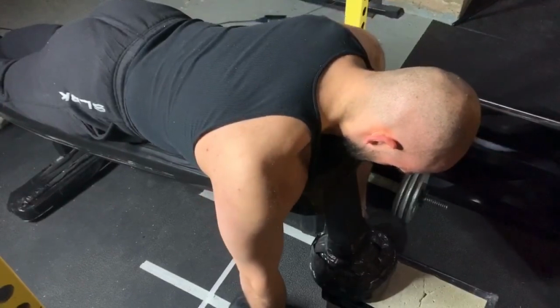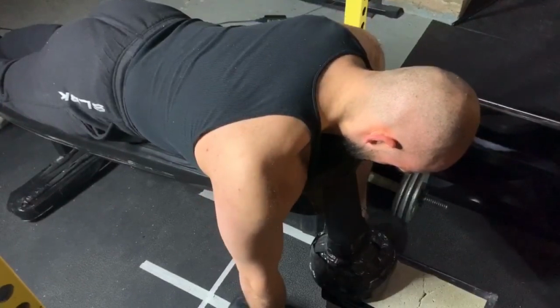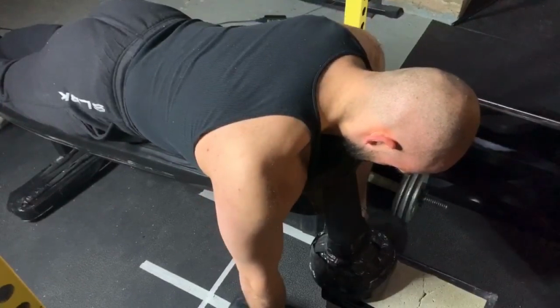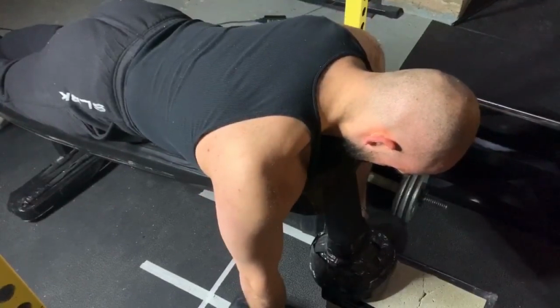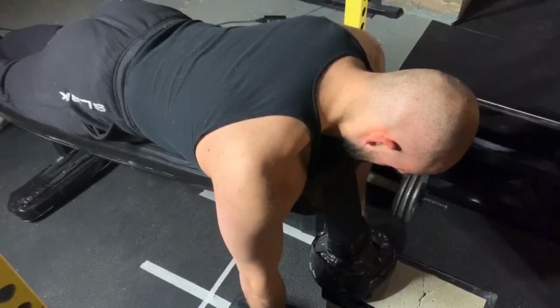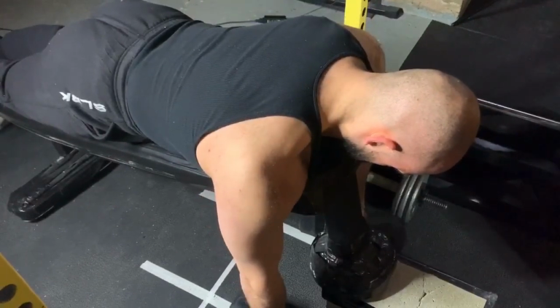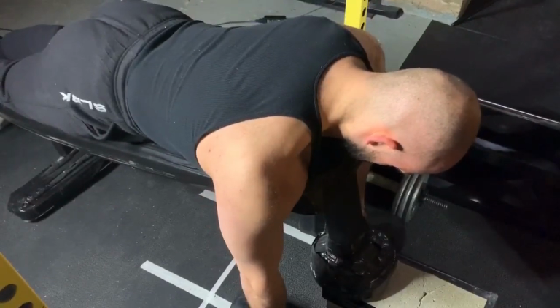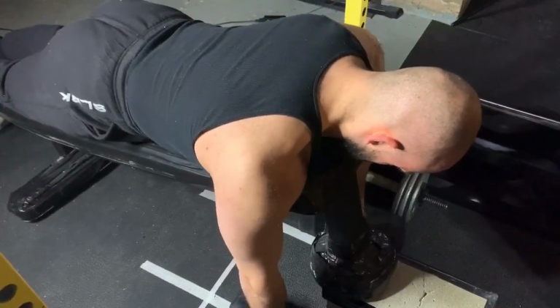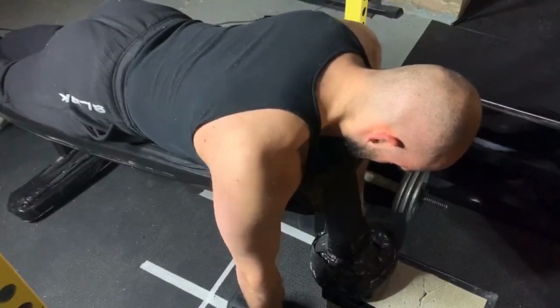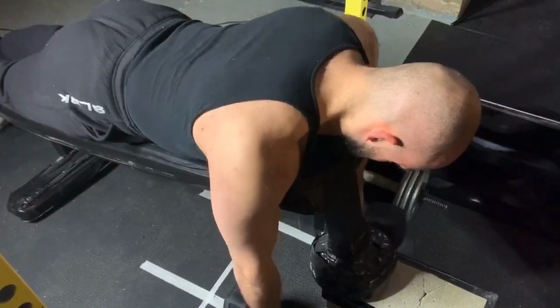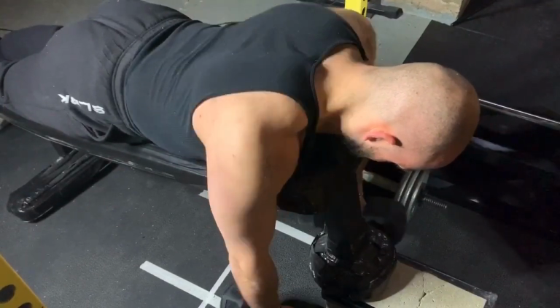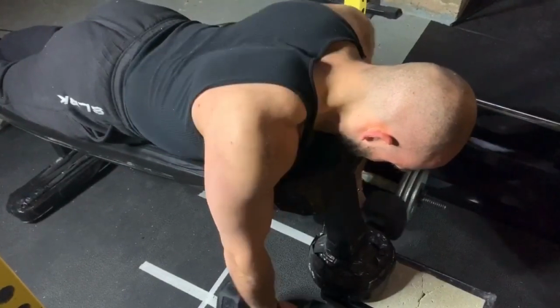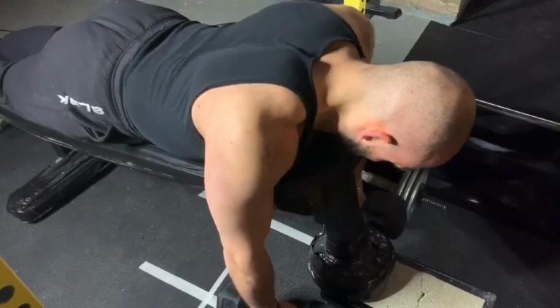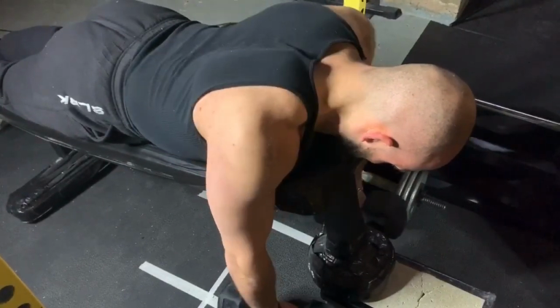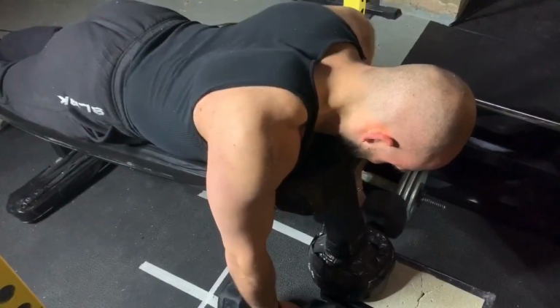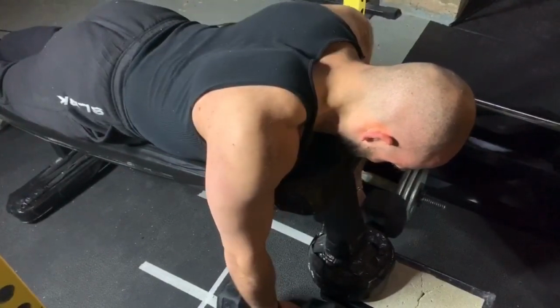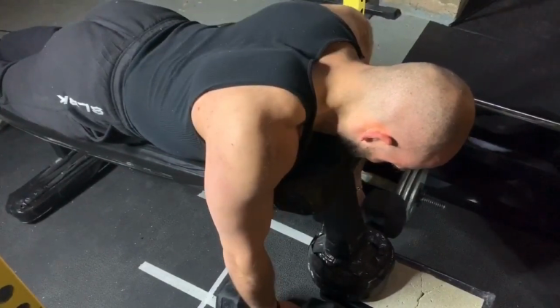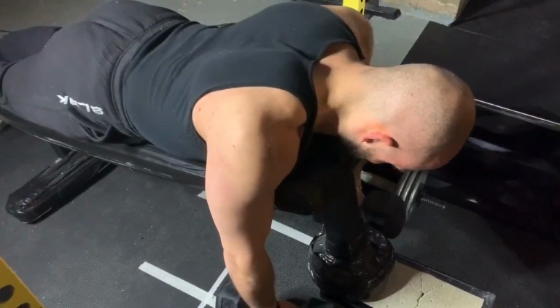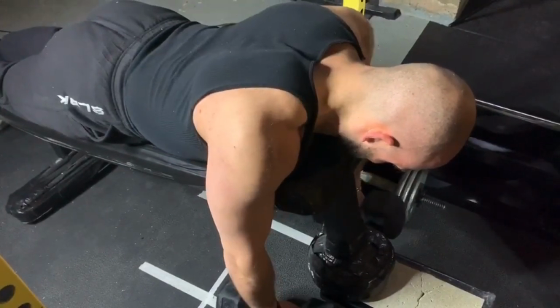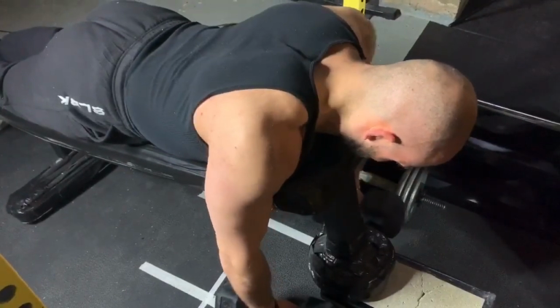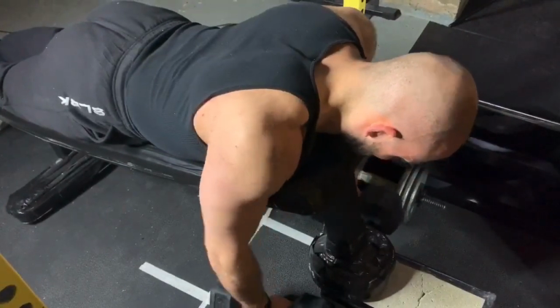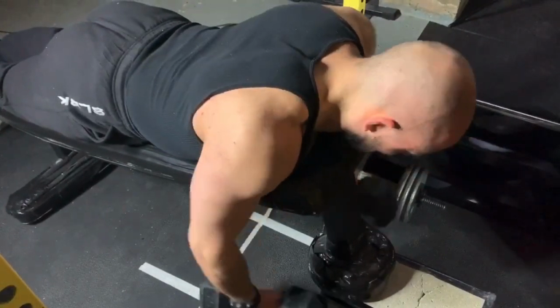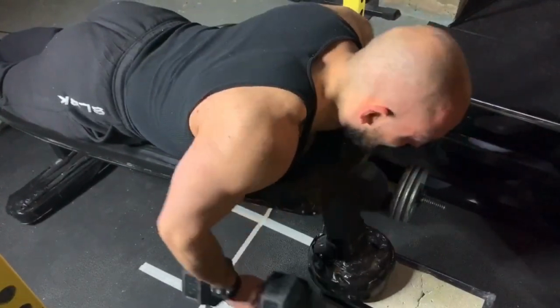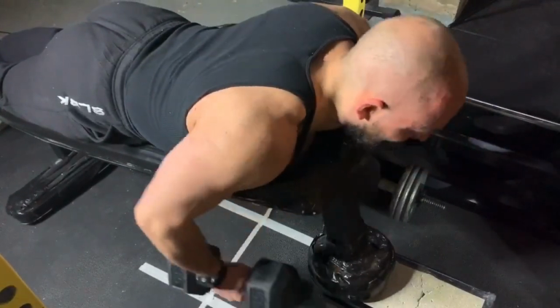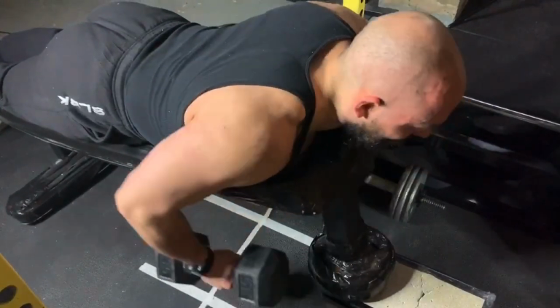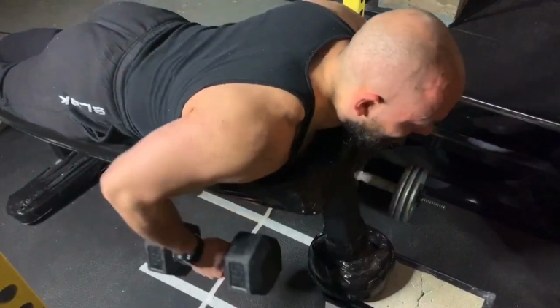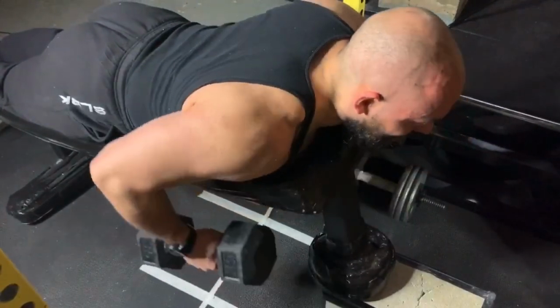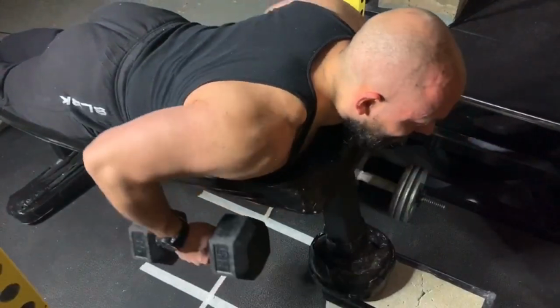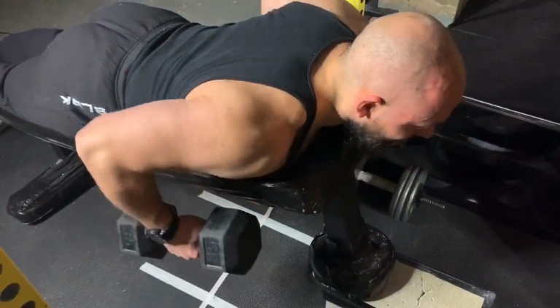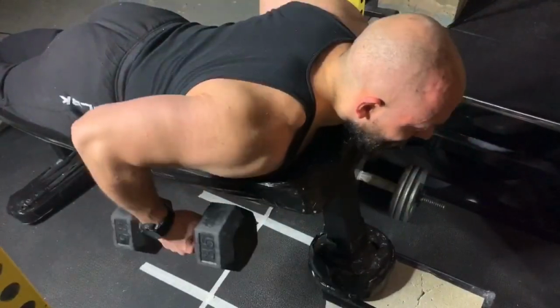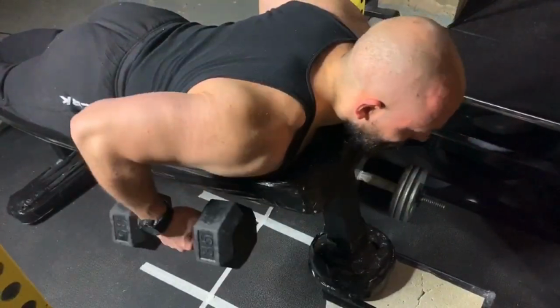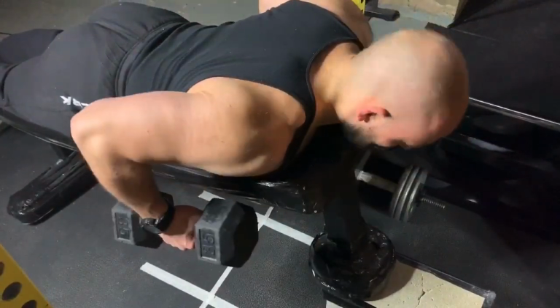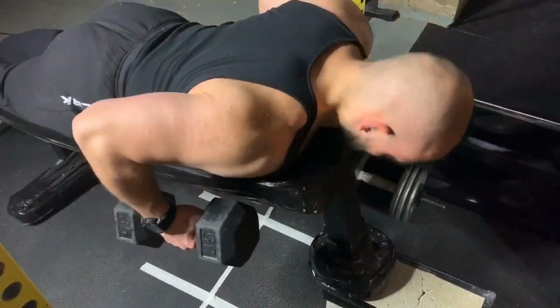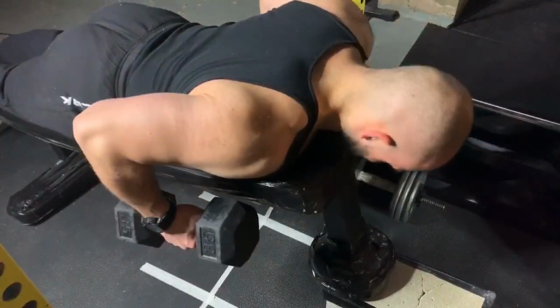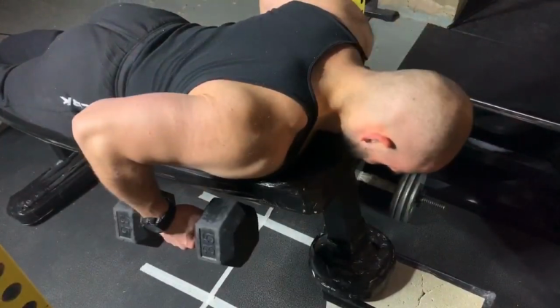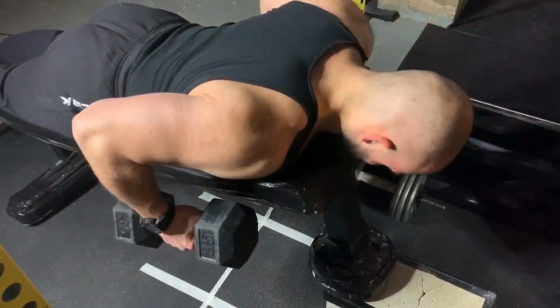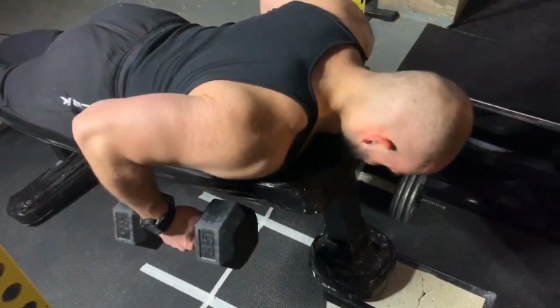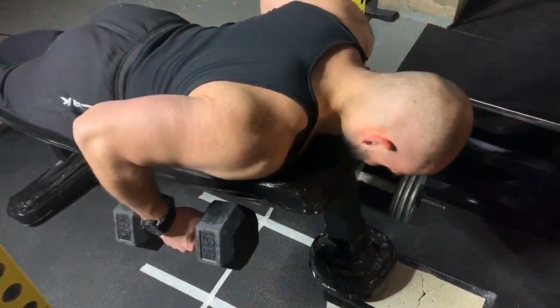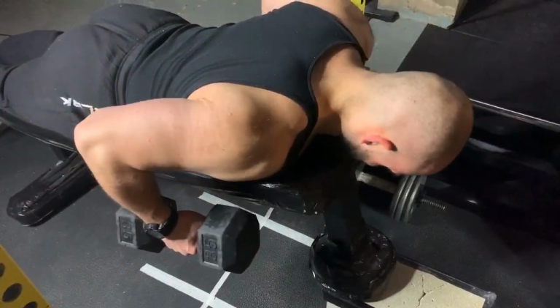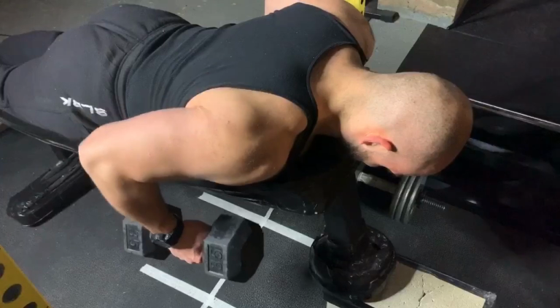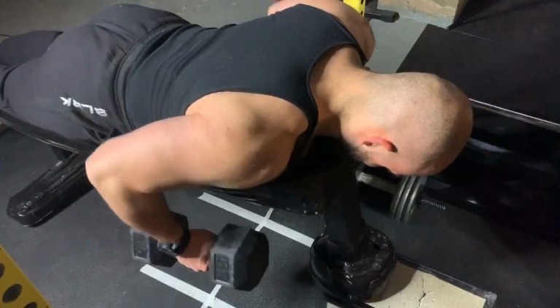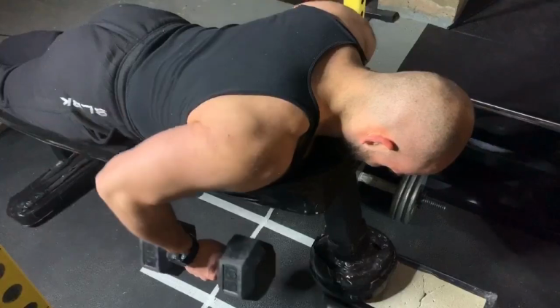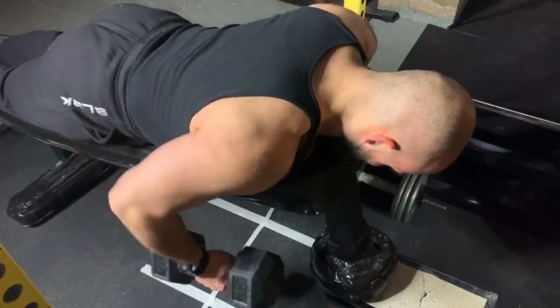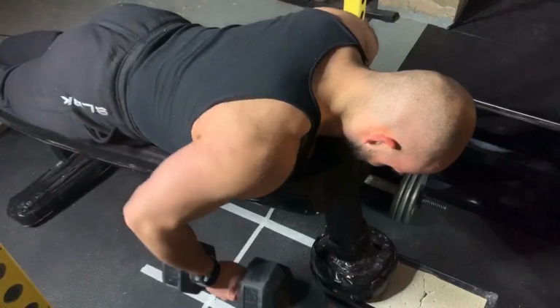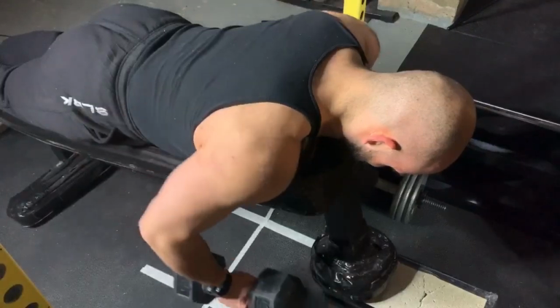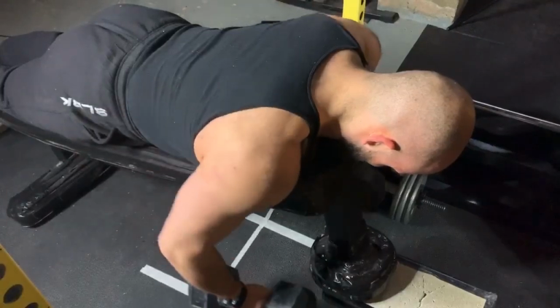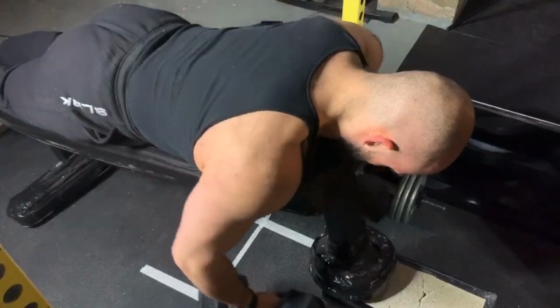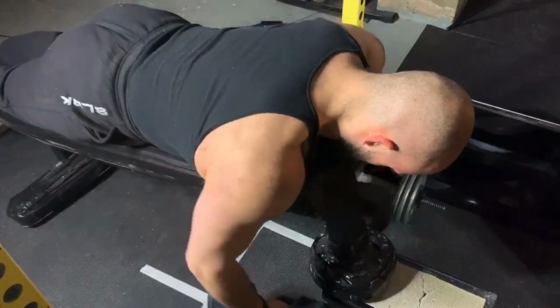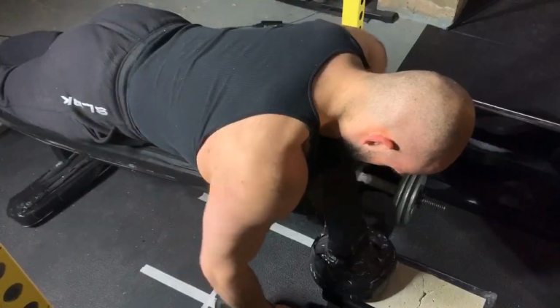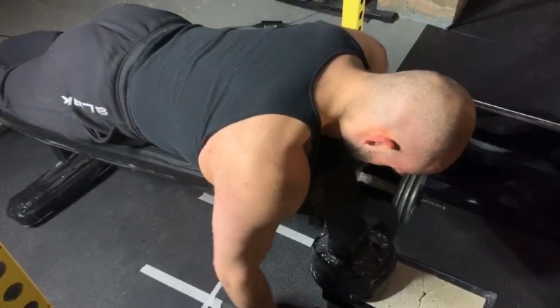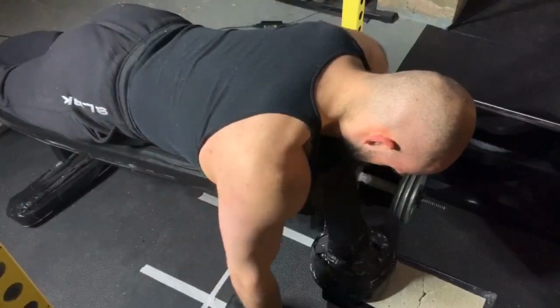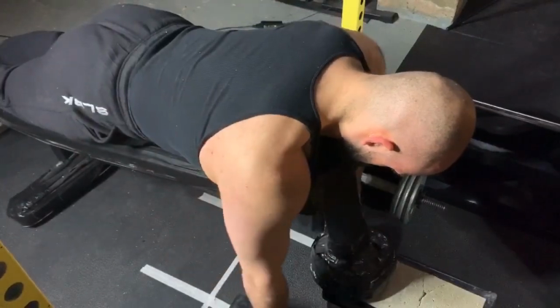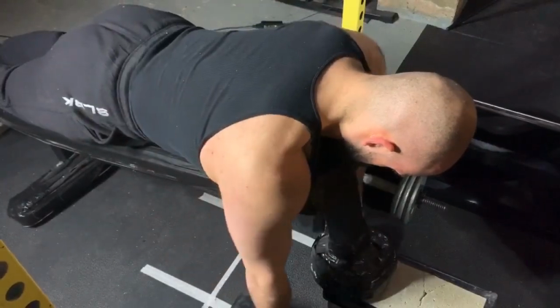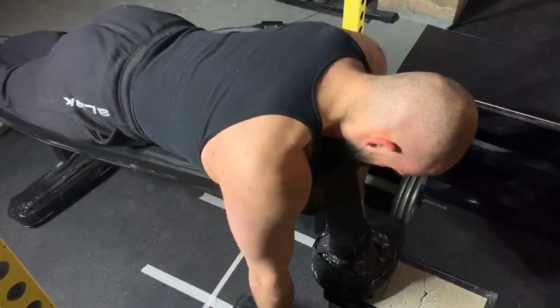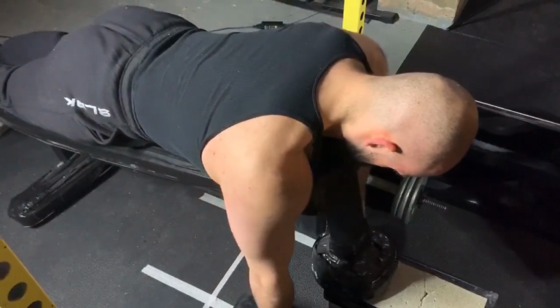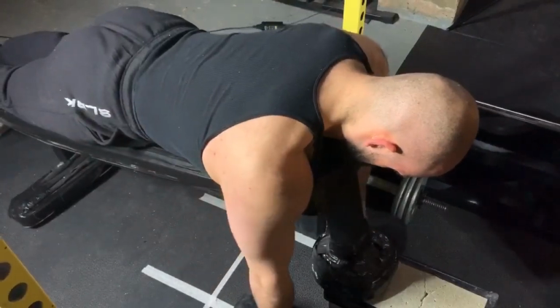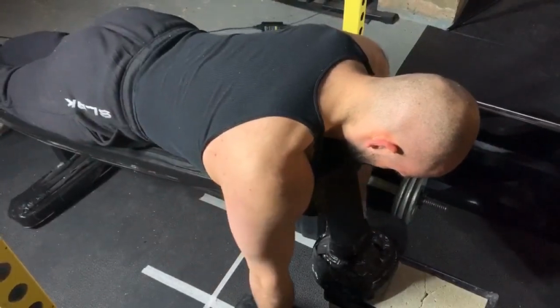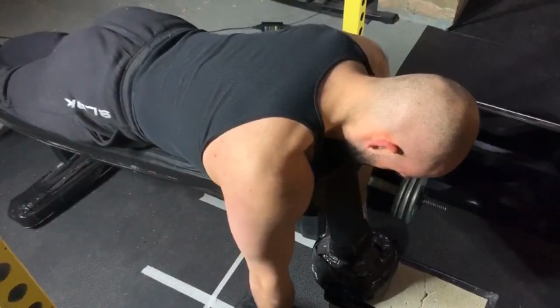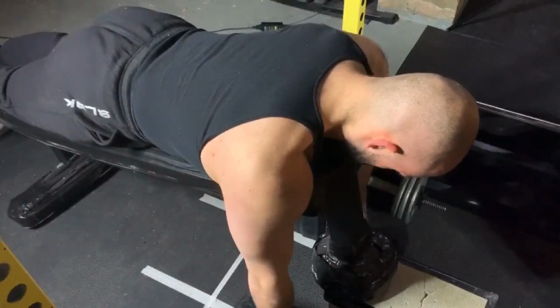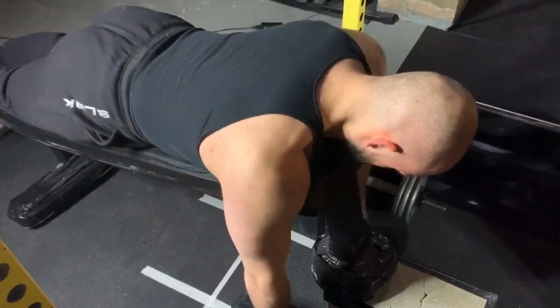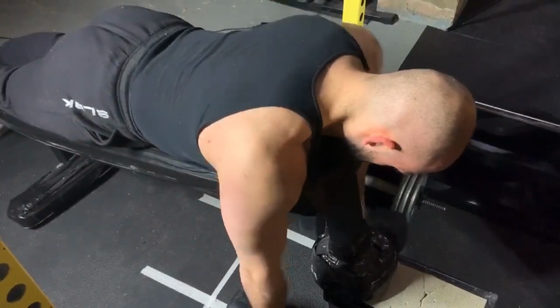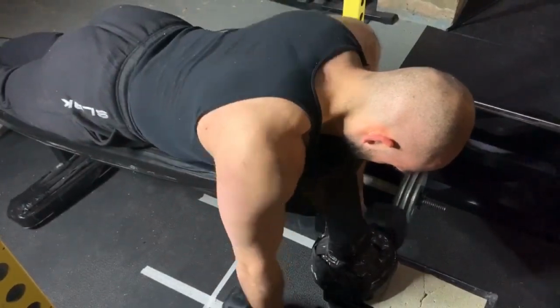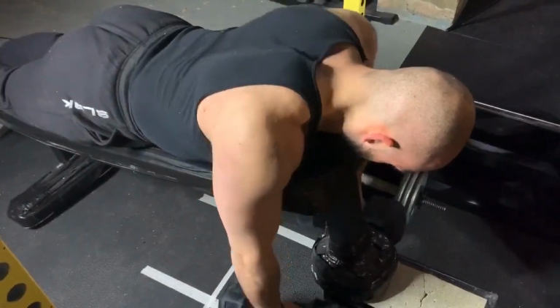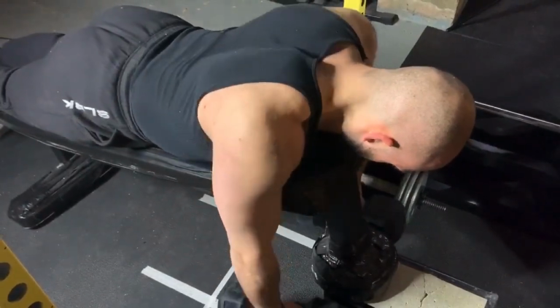Another strategy you can apply is retractions at the top. This adds more range of motion — you retract and then you pull. This also carries over very well to benching variations.